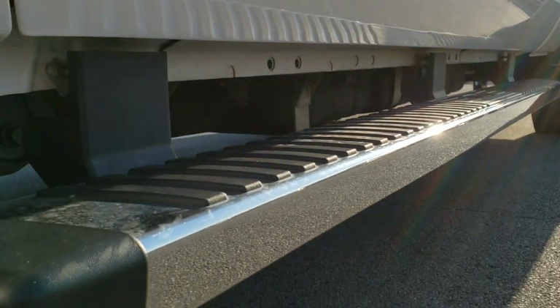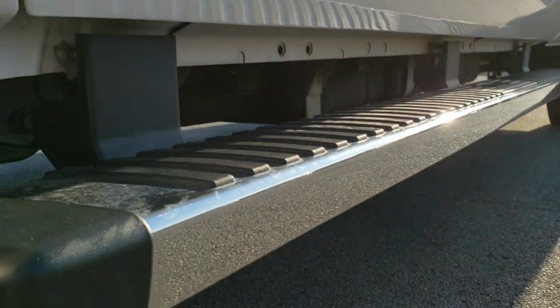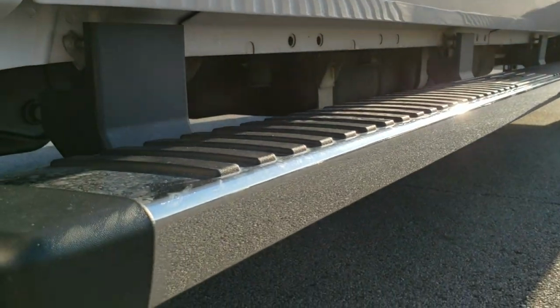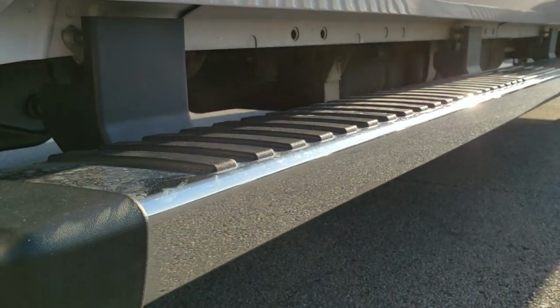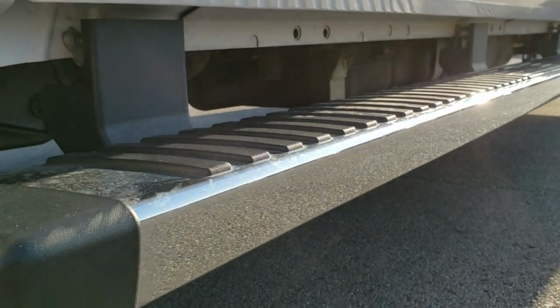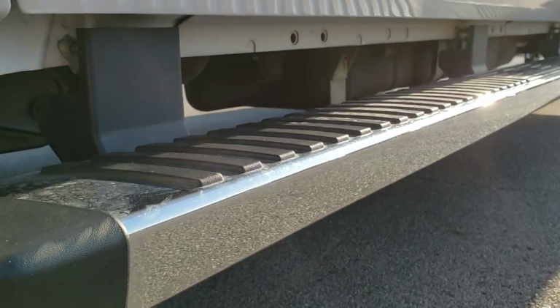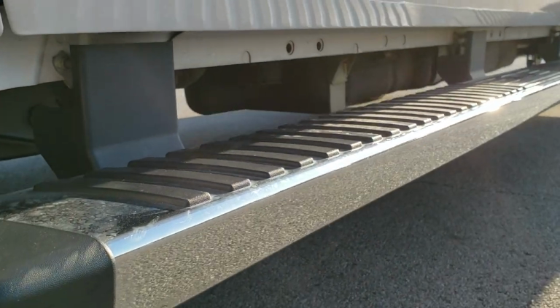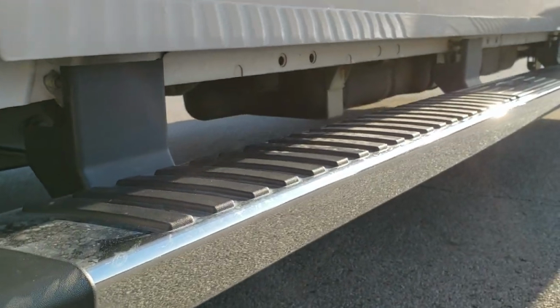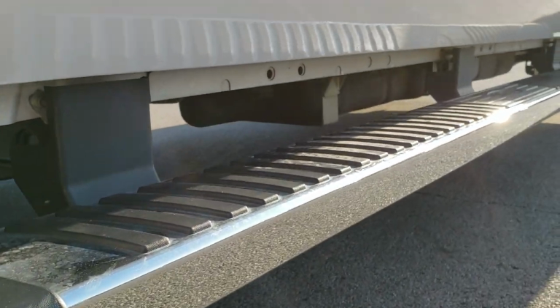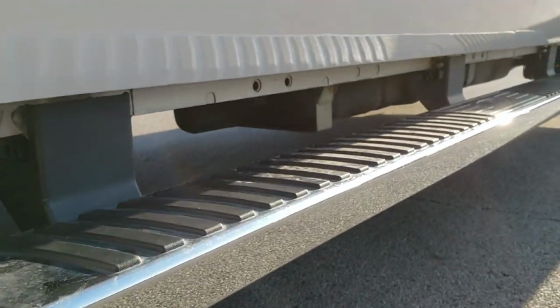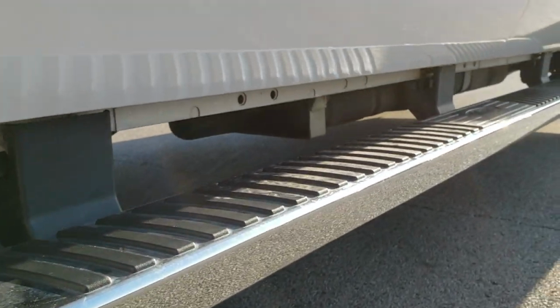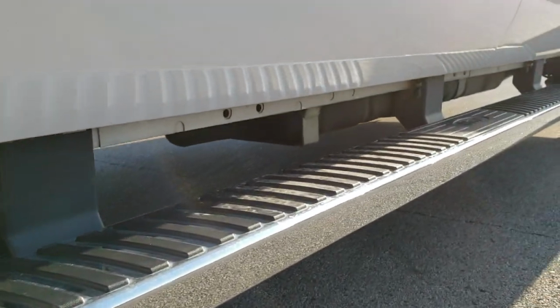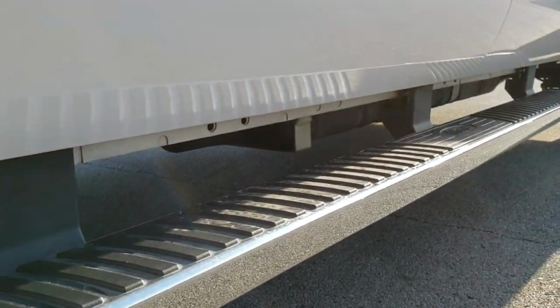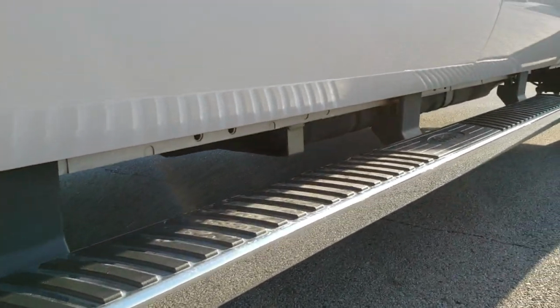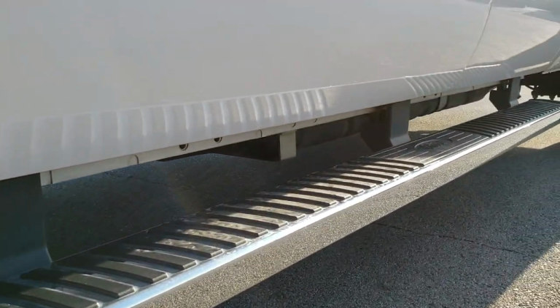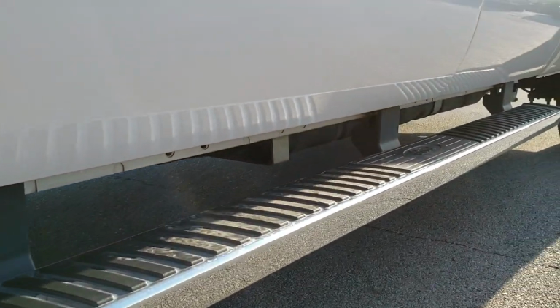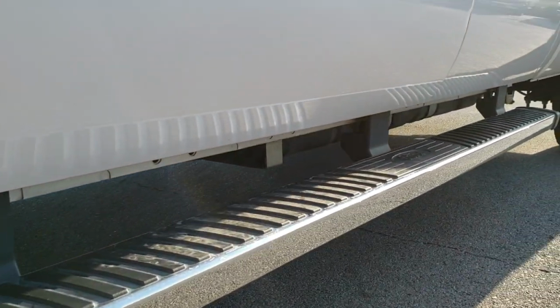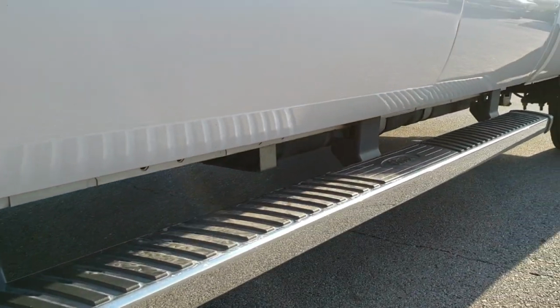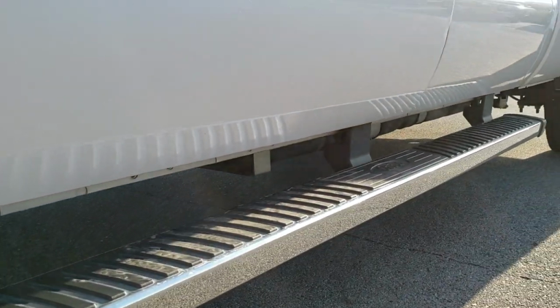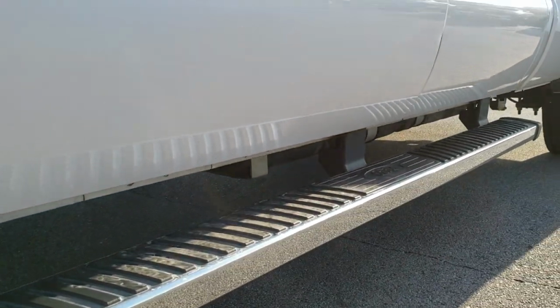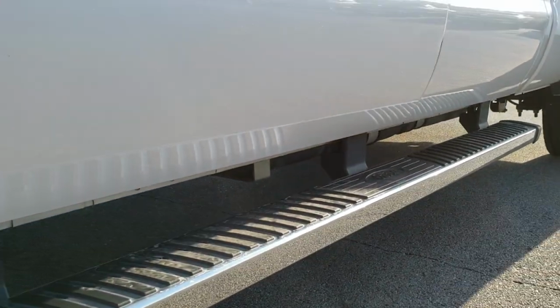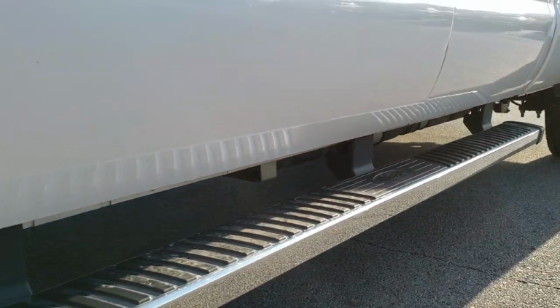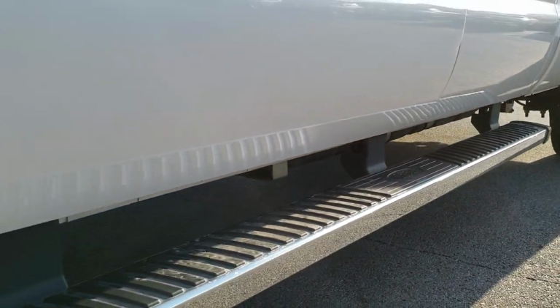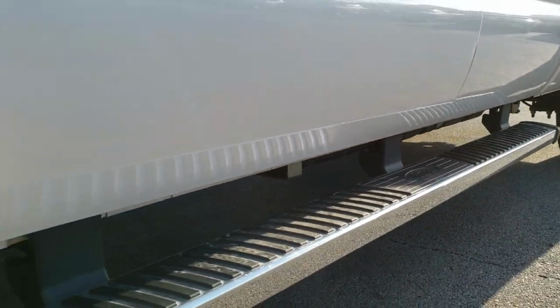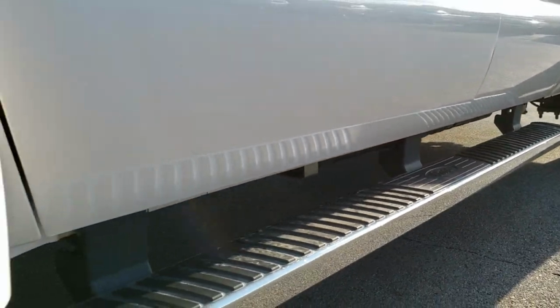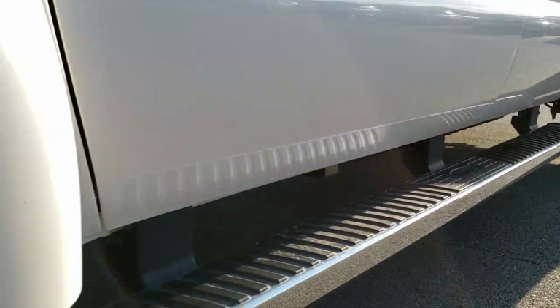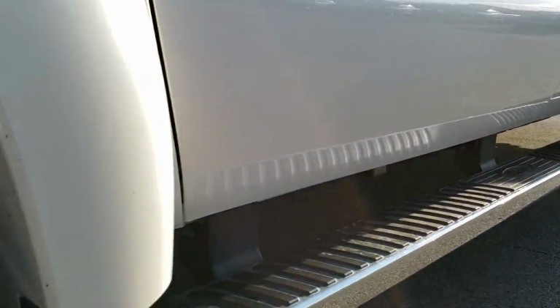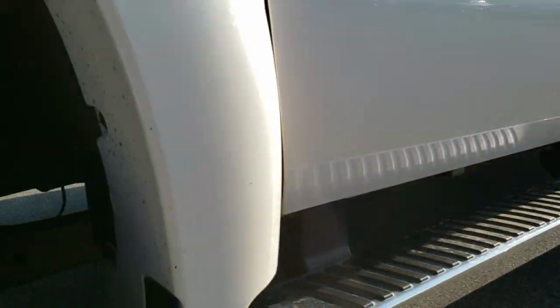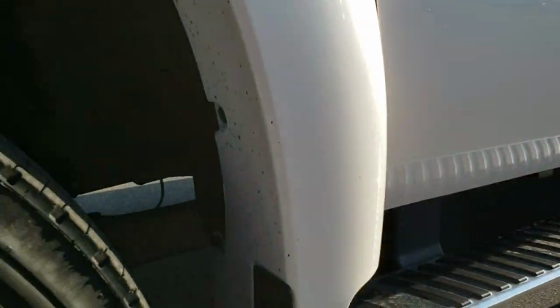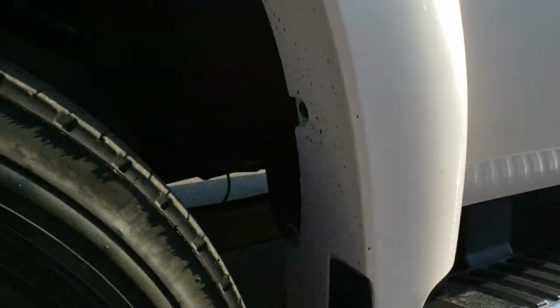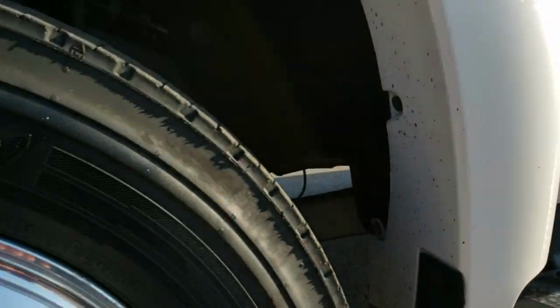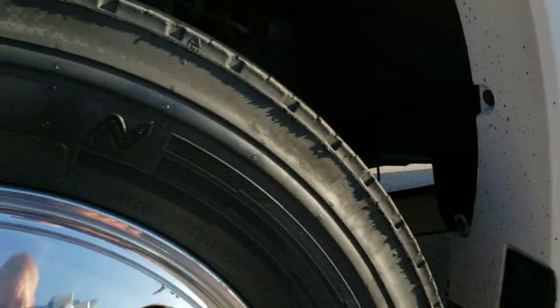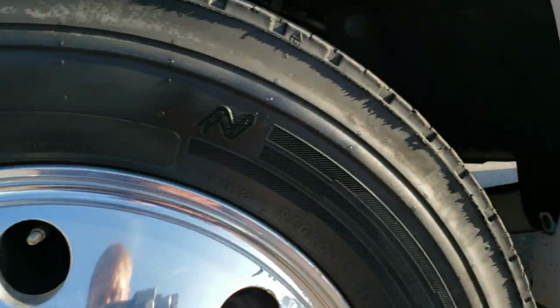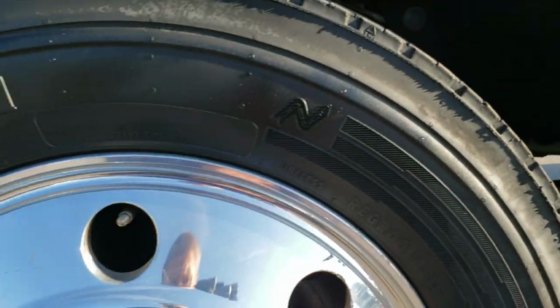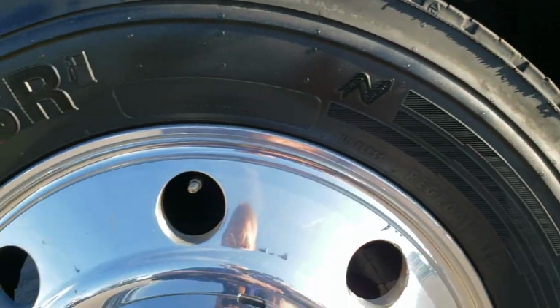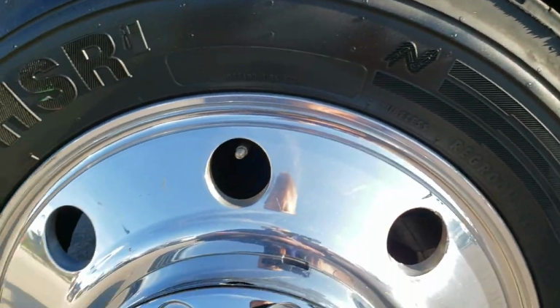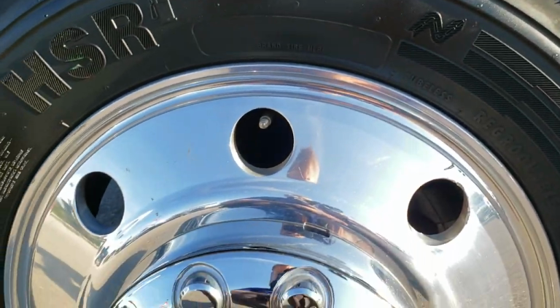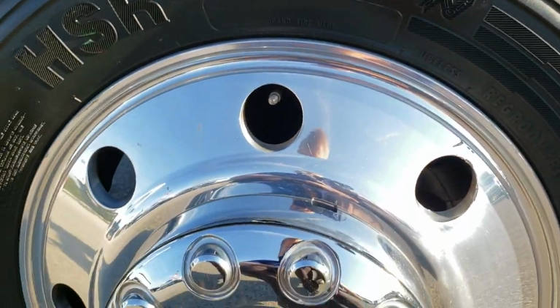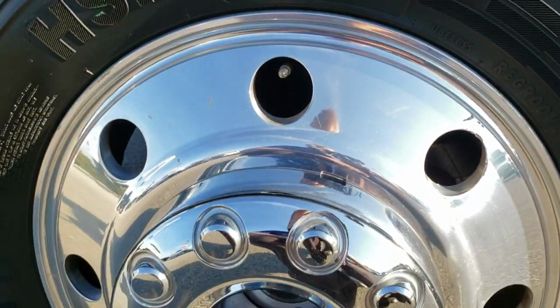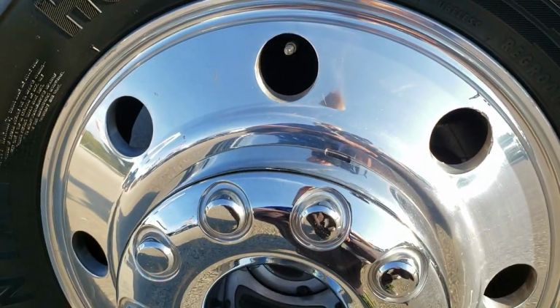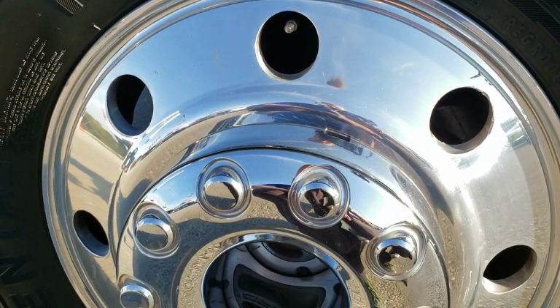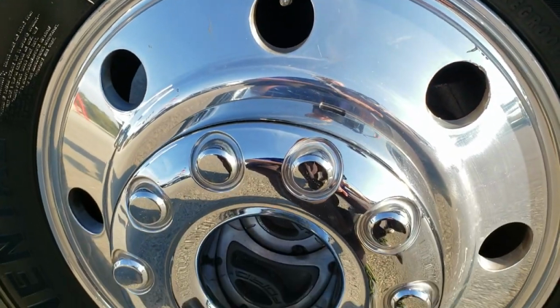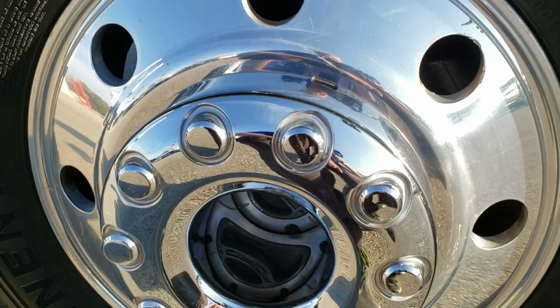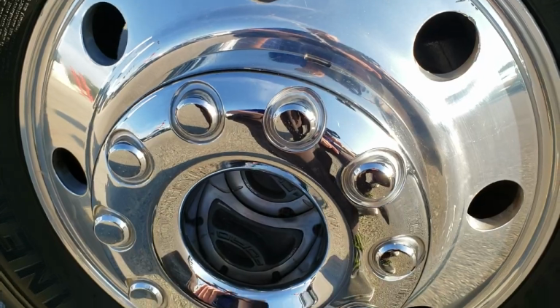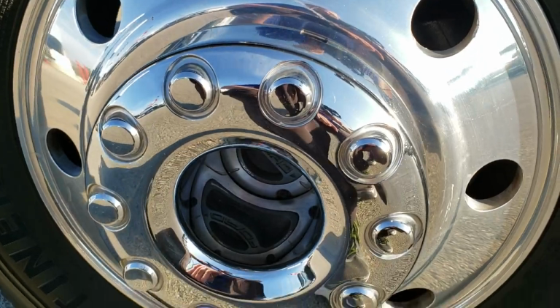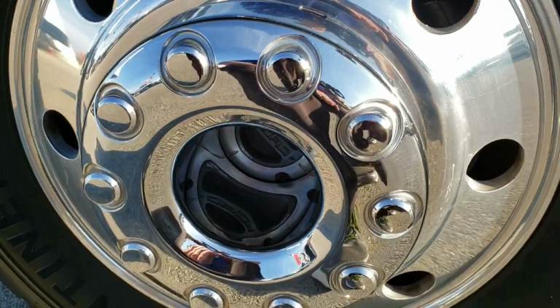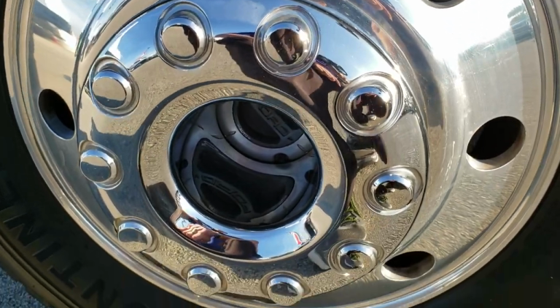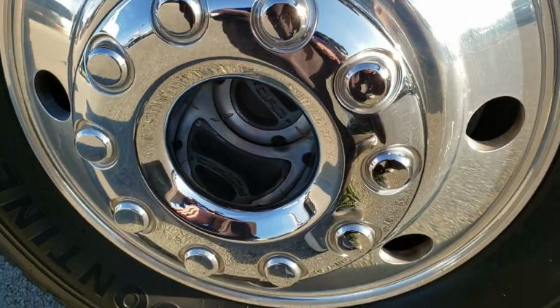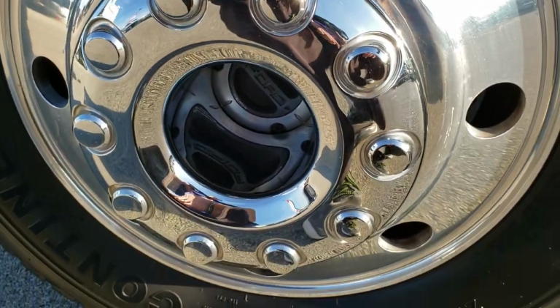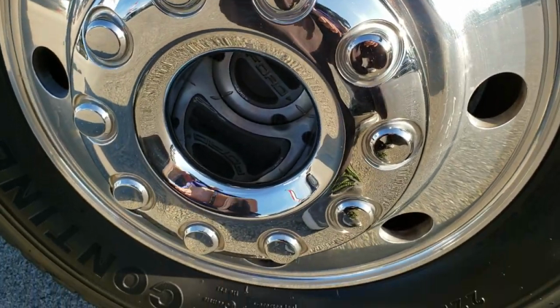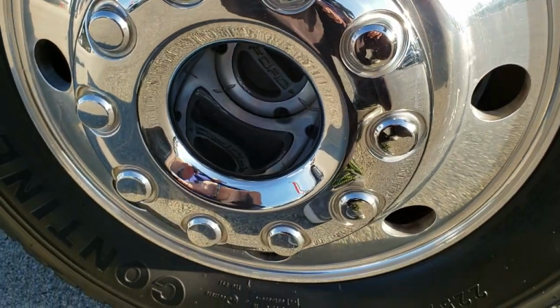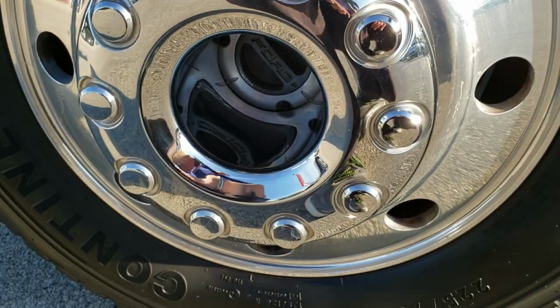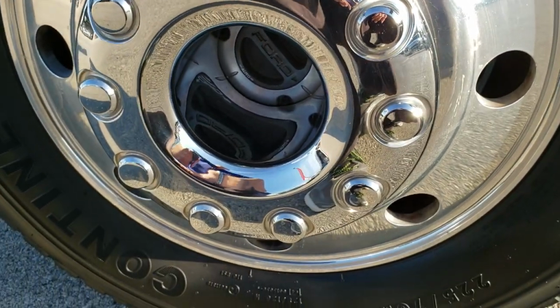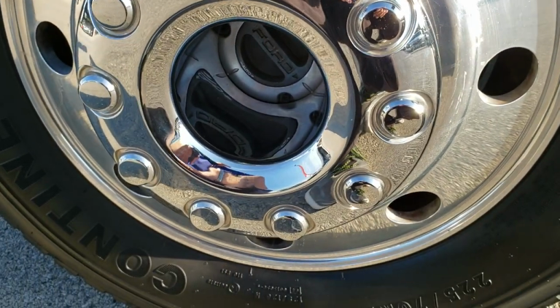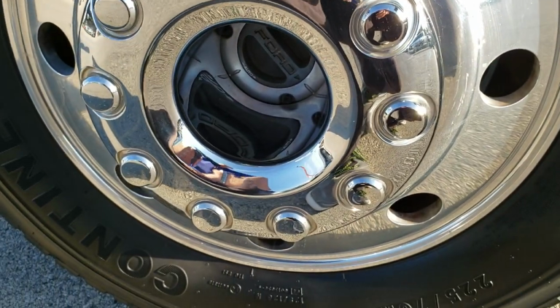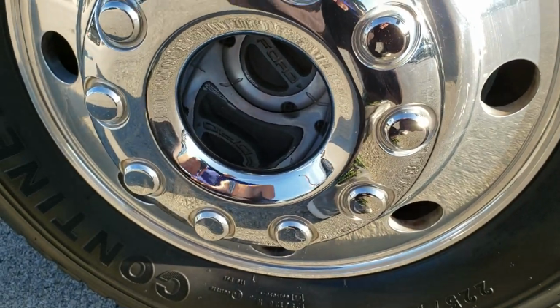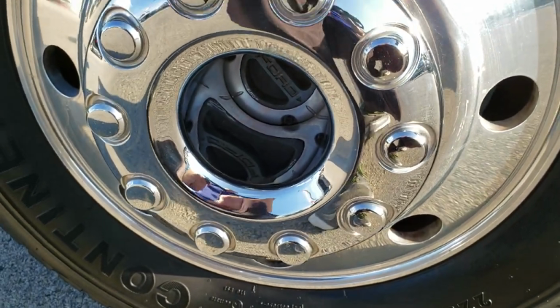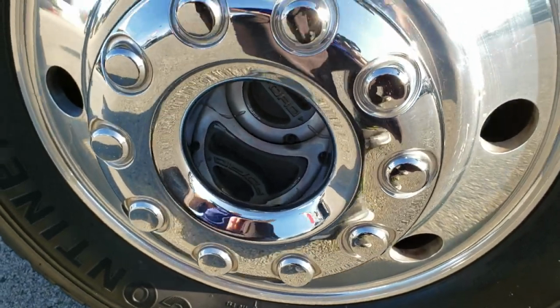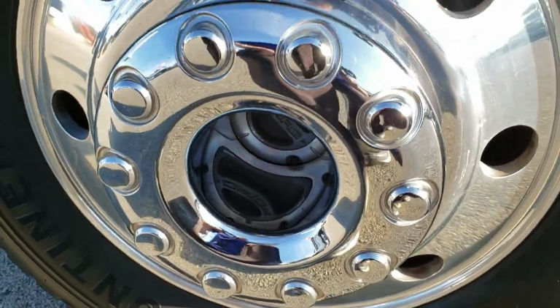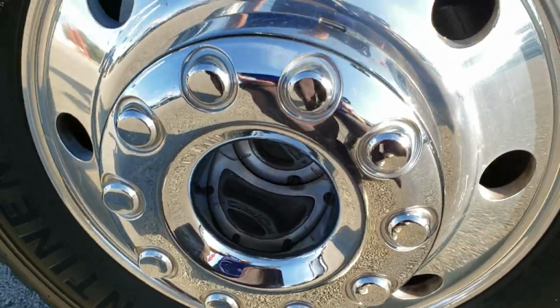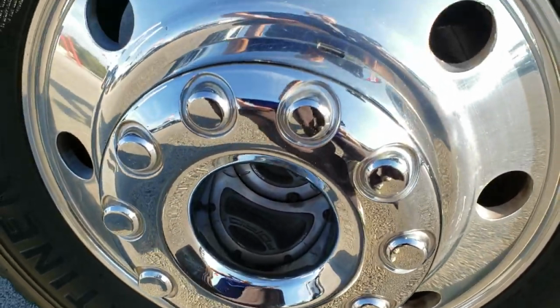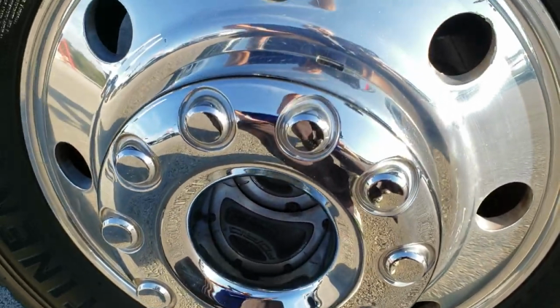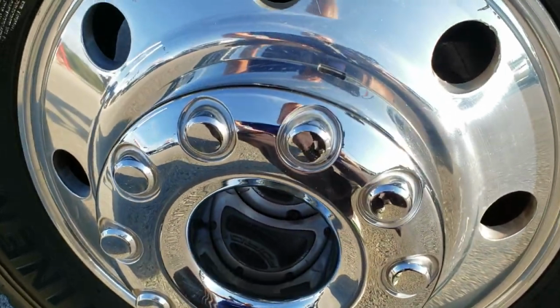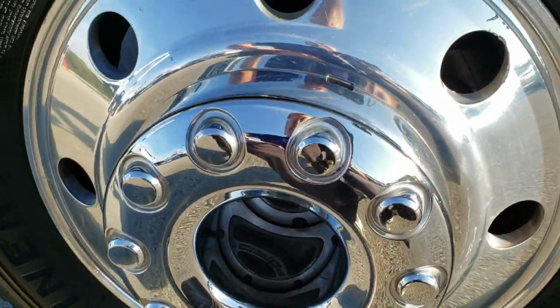If you want to check out this vehicle on our website, you can click the upper right hand part of your screen. The link there goes right to this vehicle on our website.